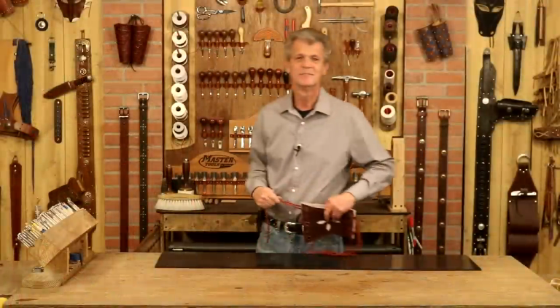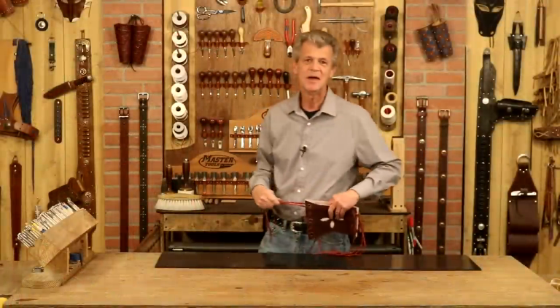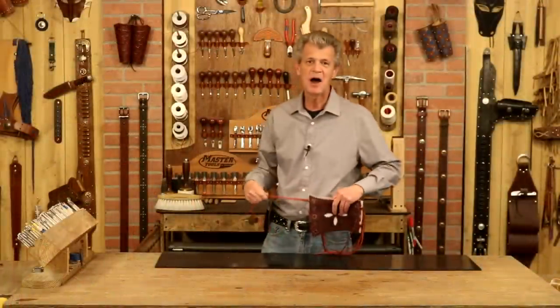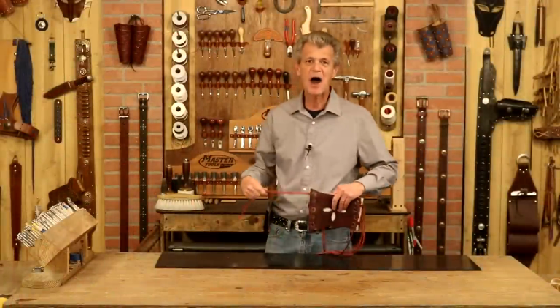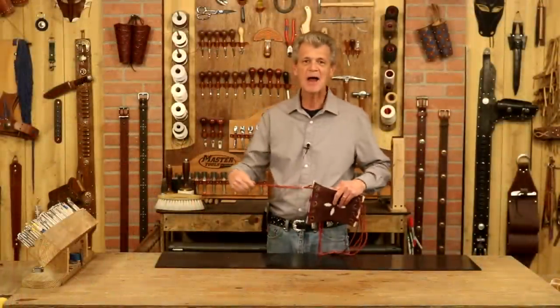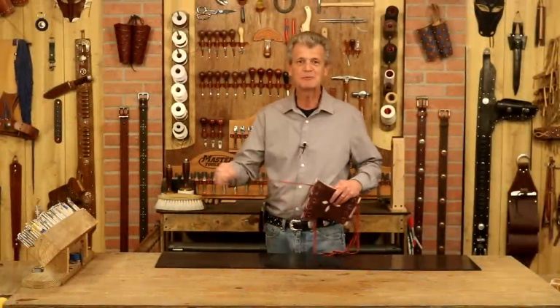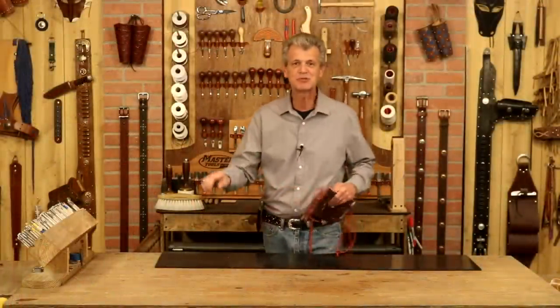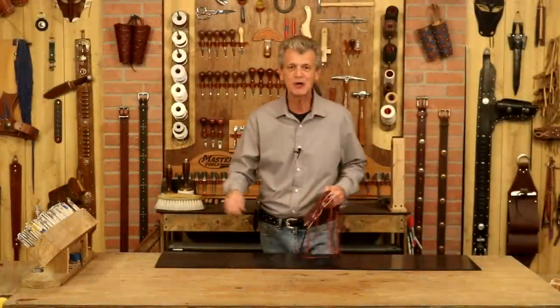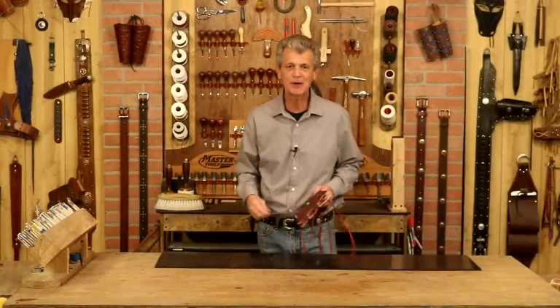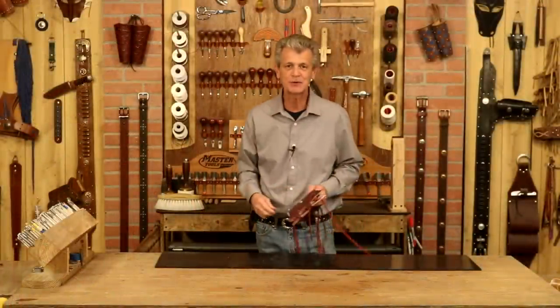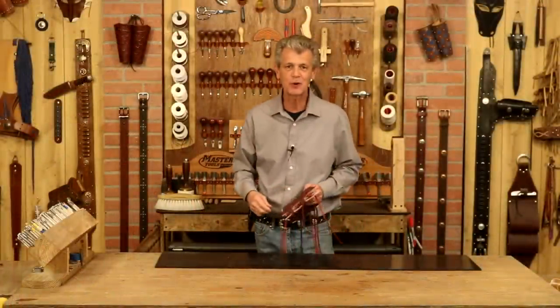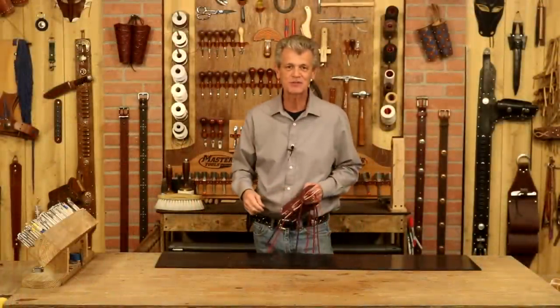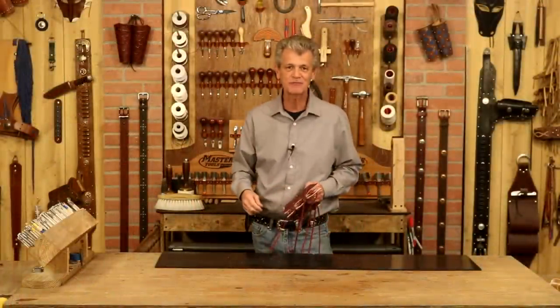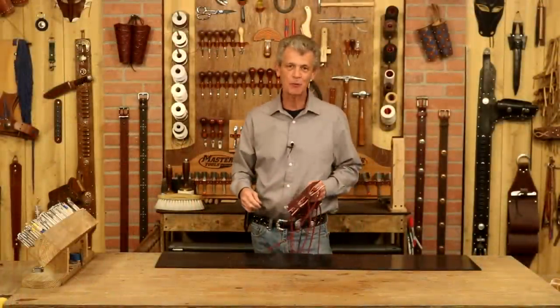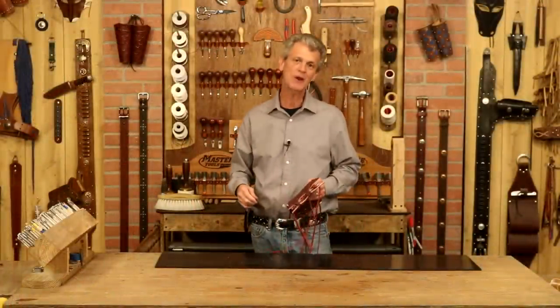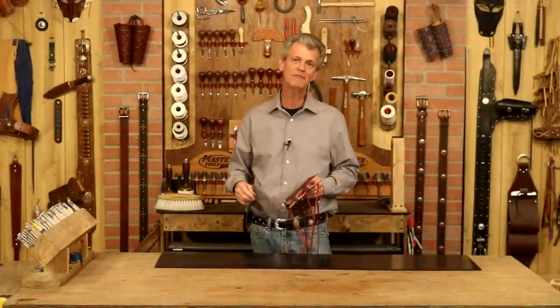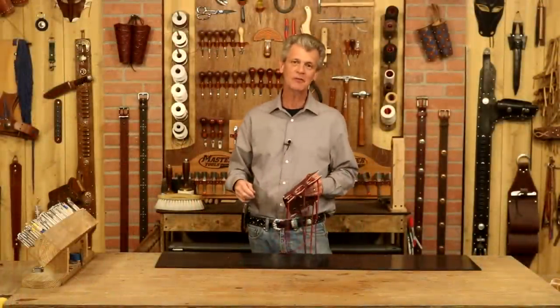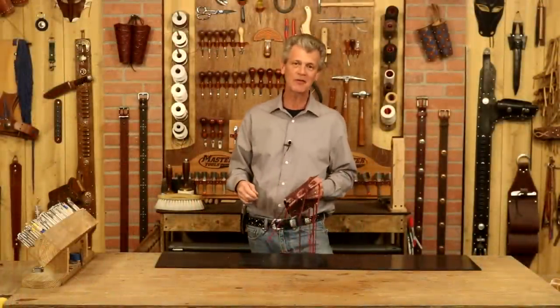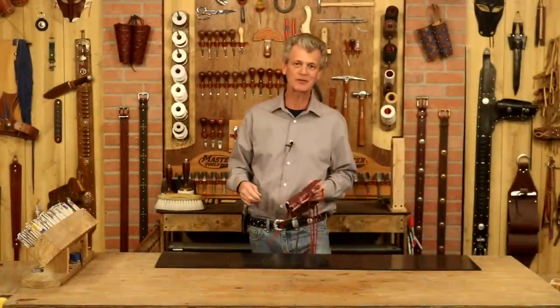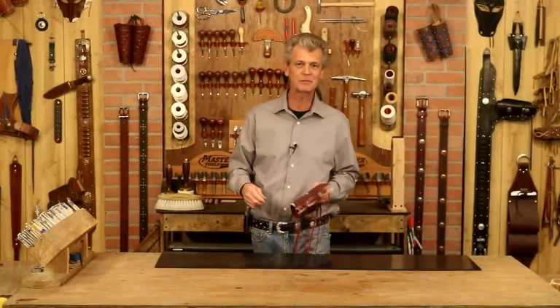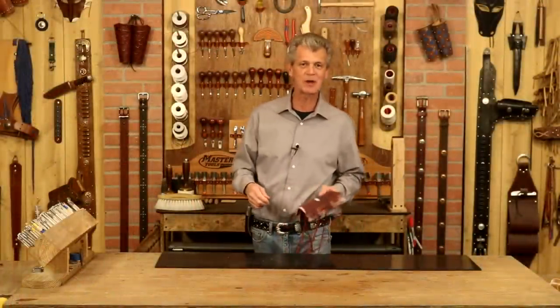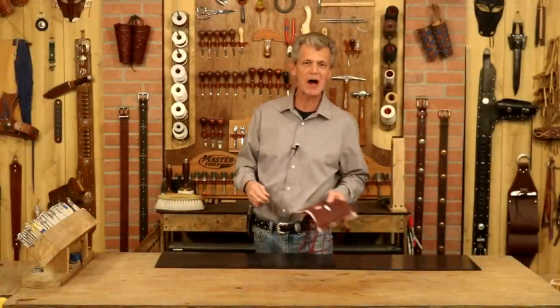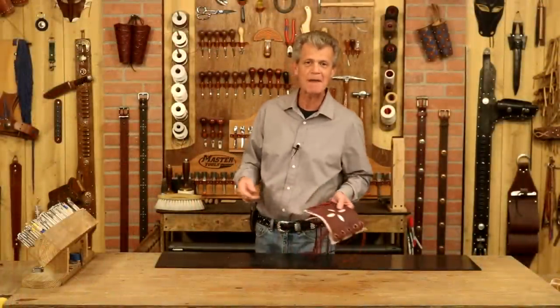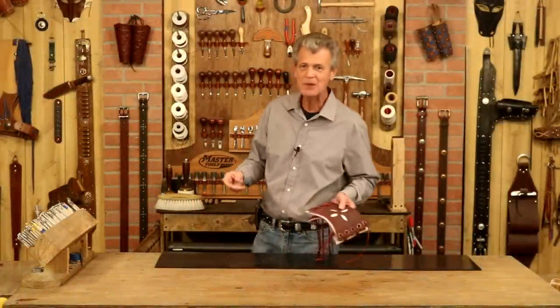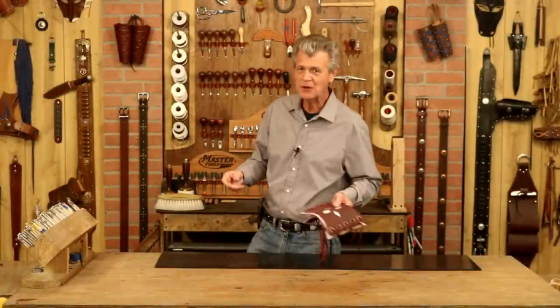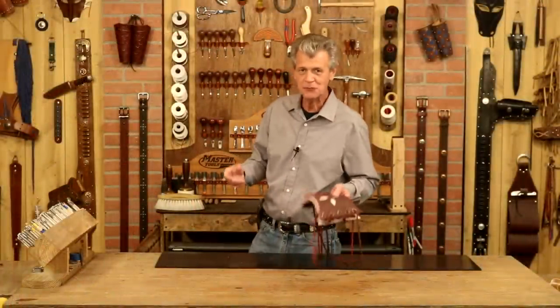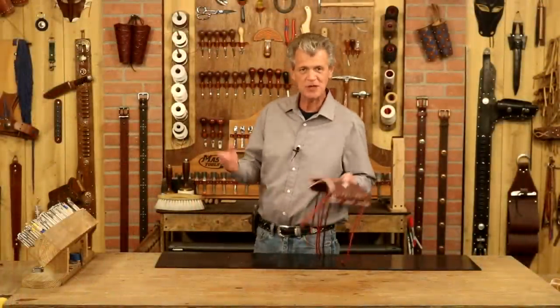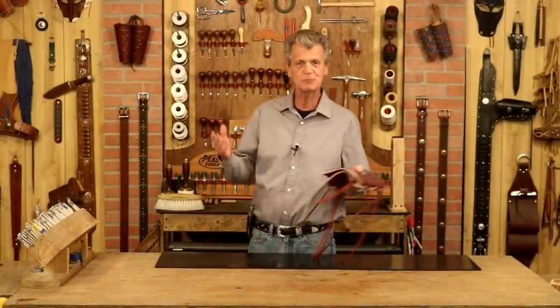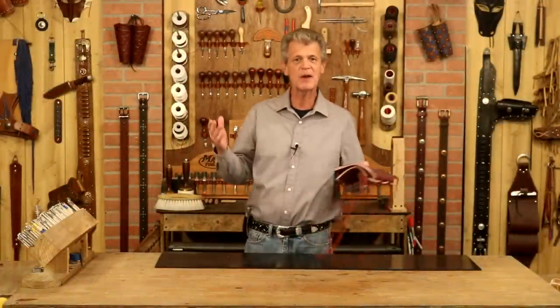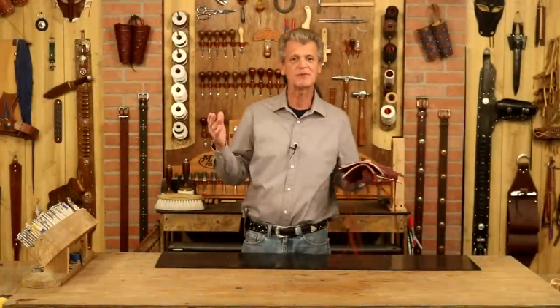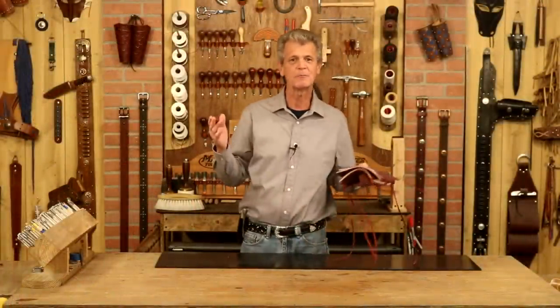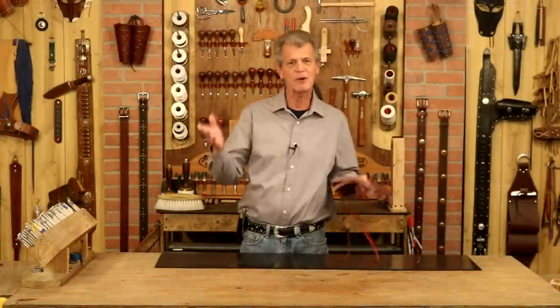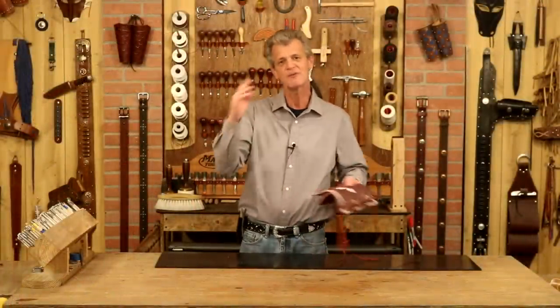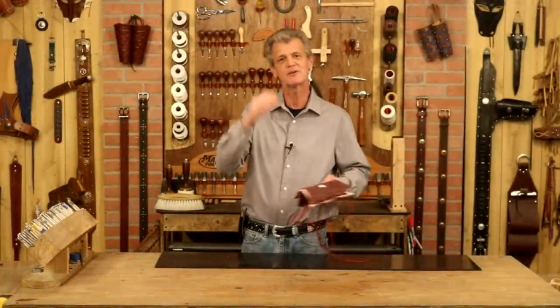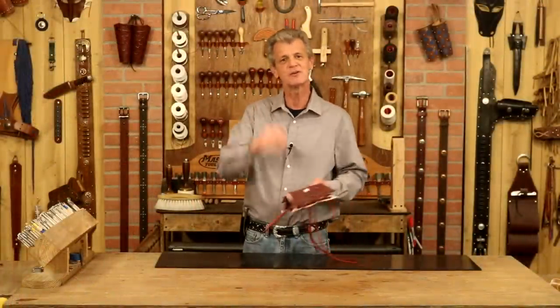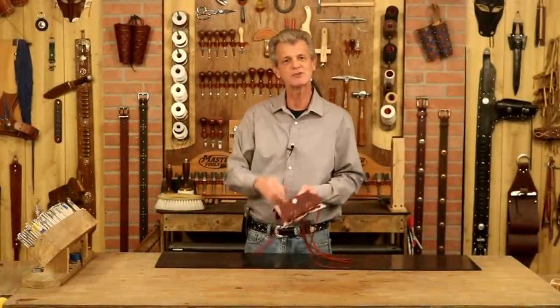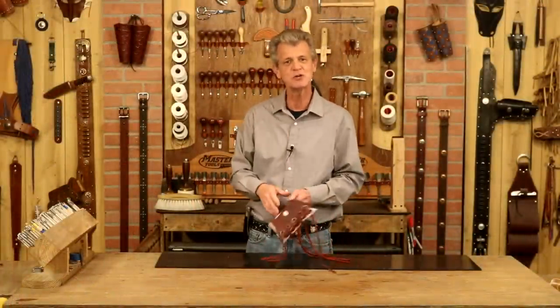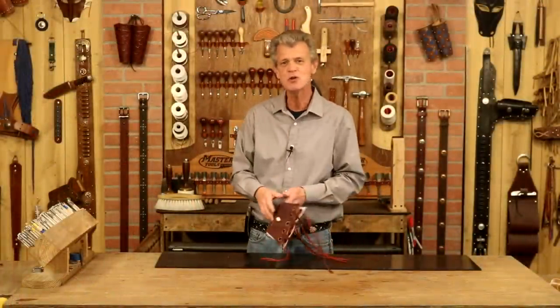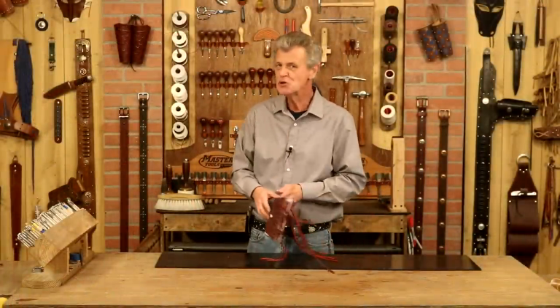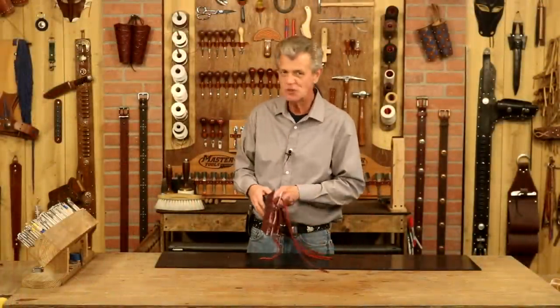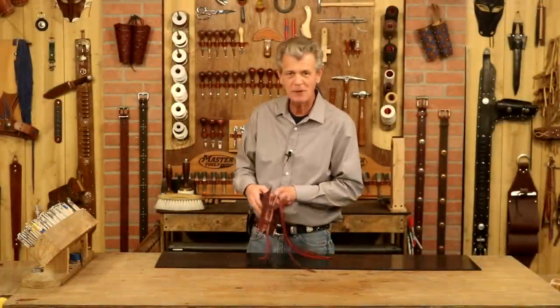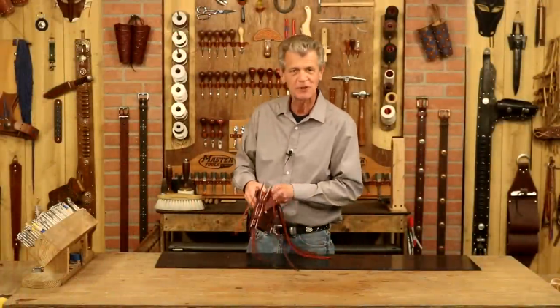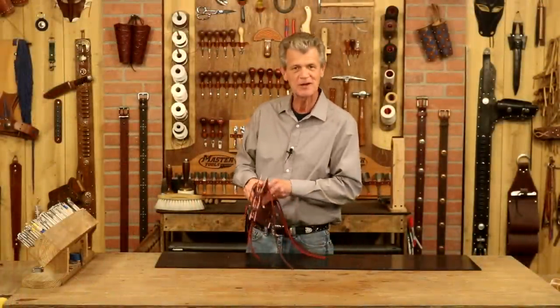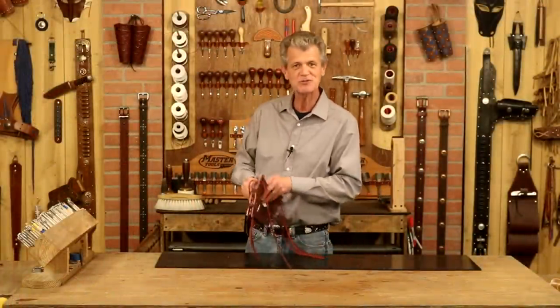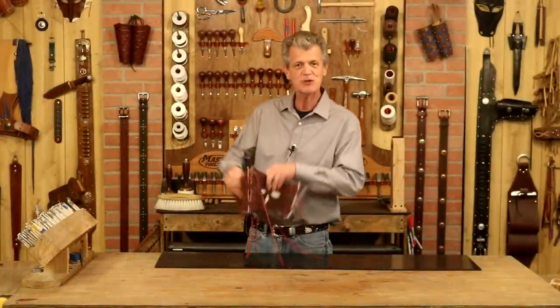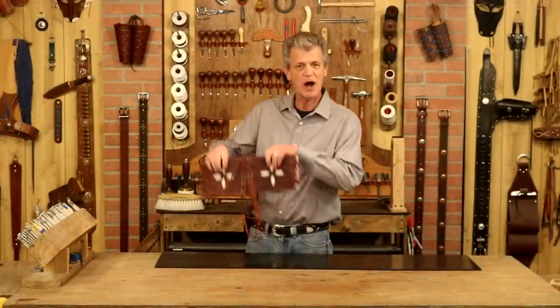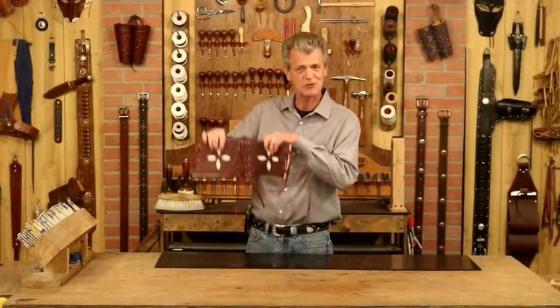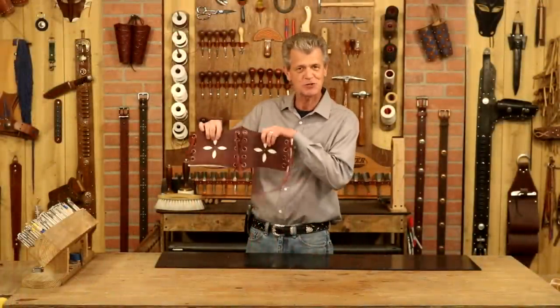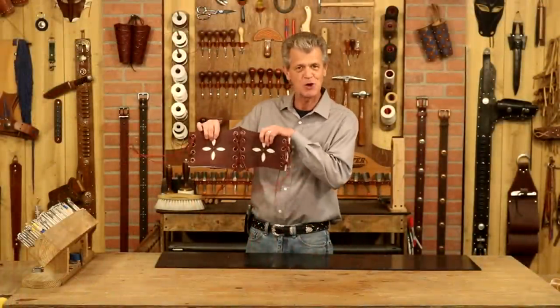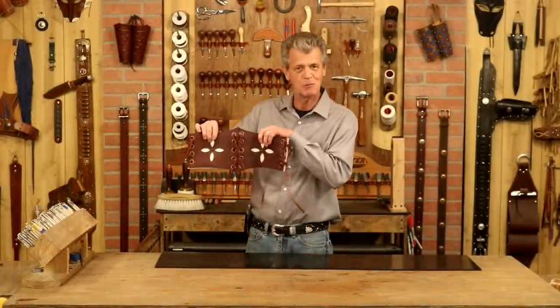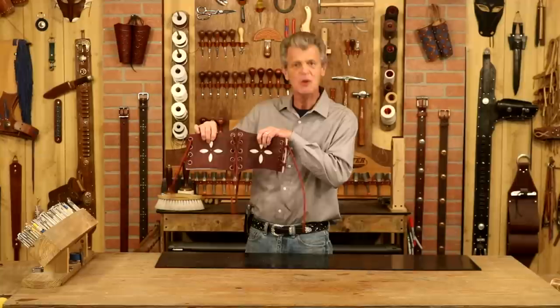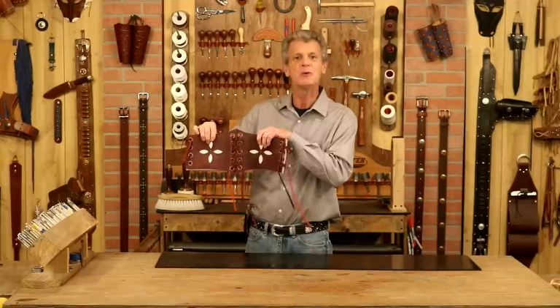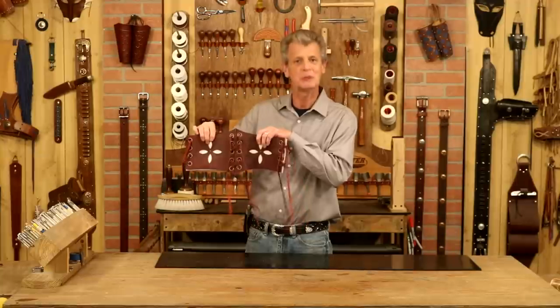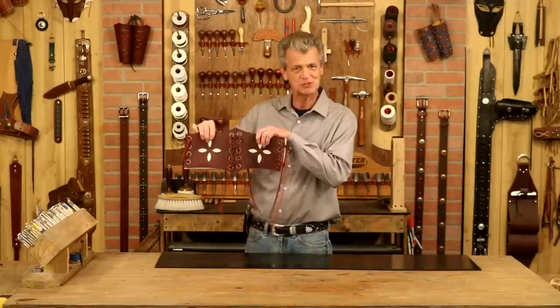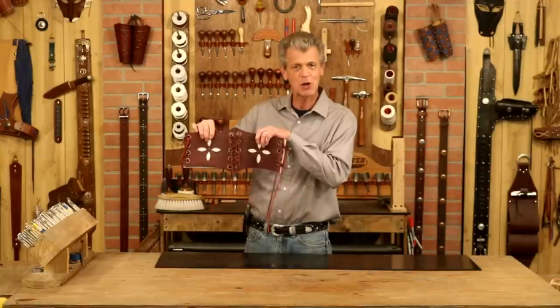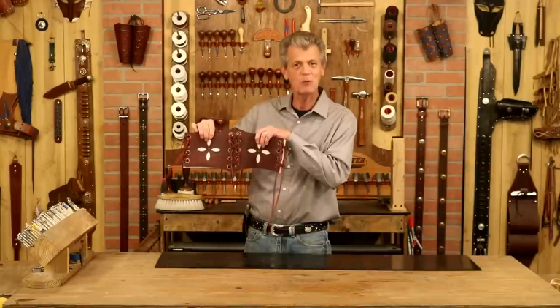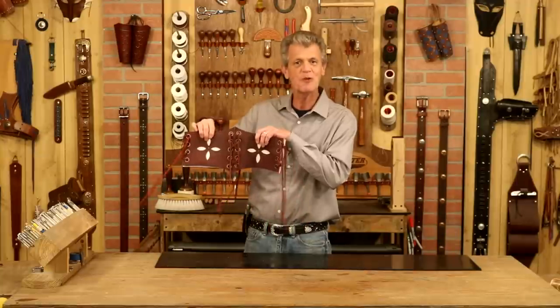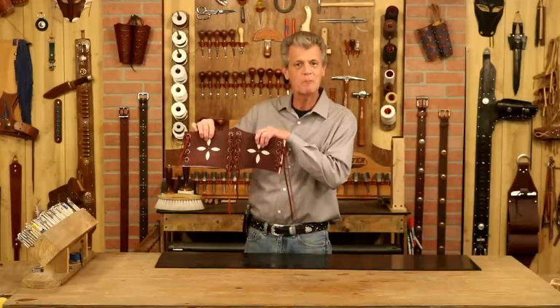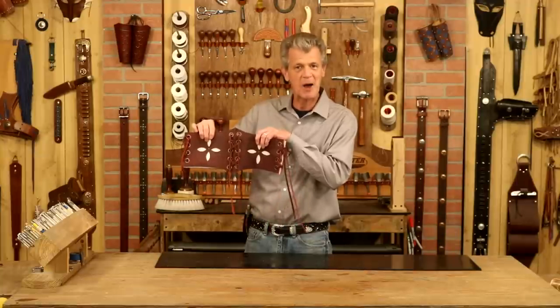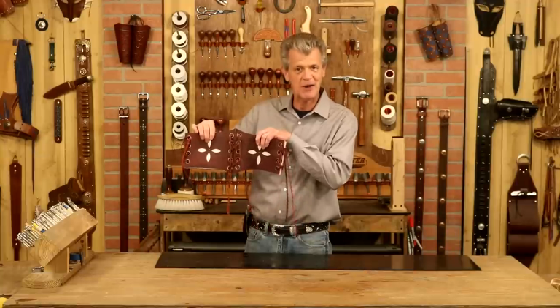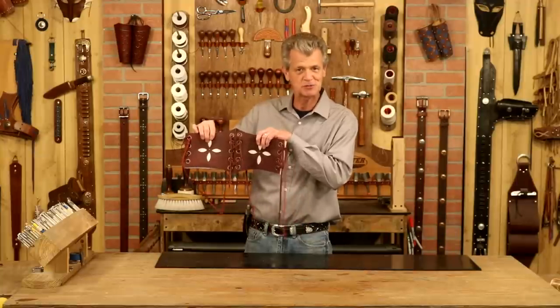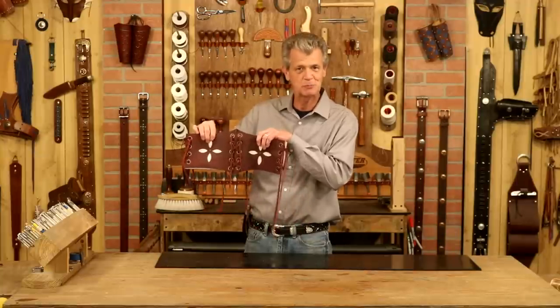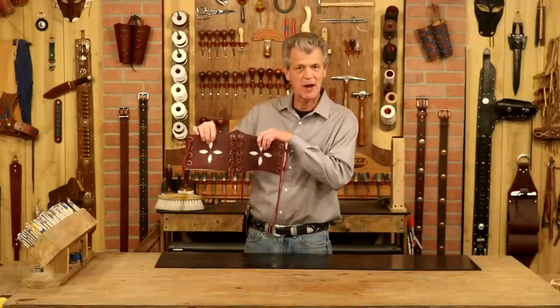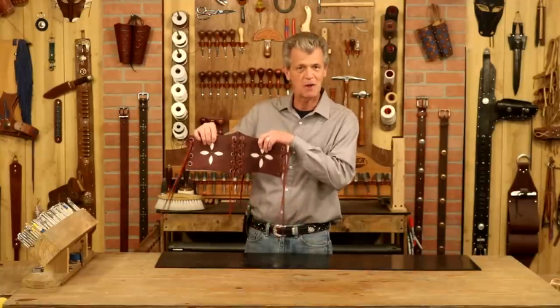Hi, I'm Chuck Dorsett for Weaver Leather Supply. Let's make the perfect addition to my lady's costume.